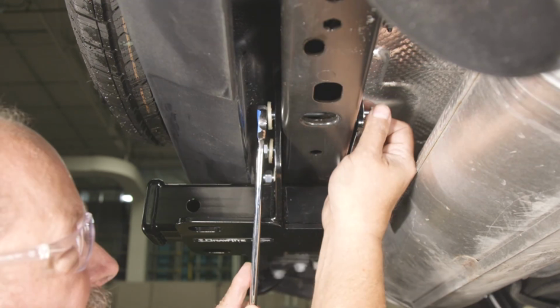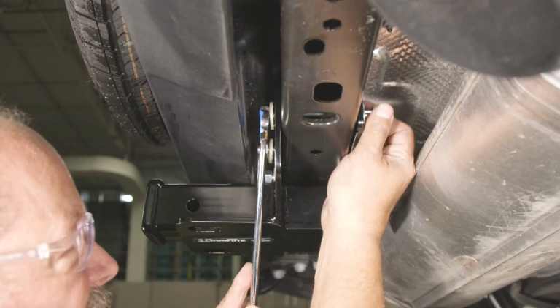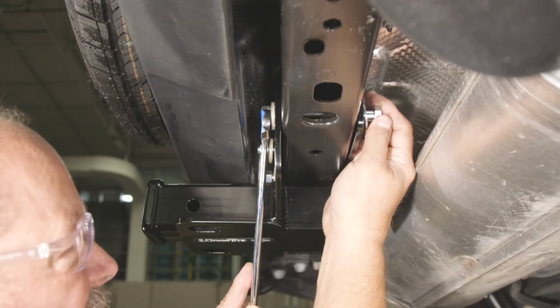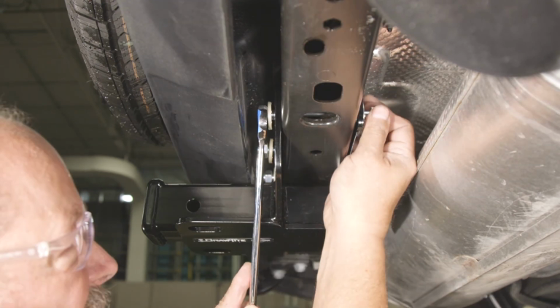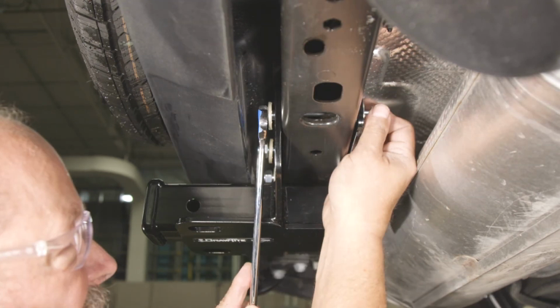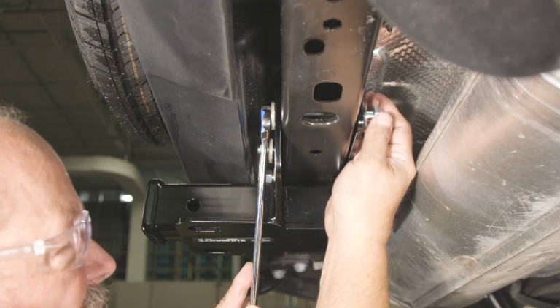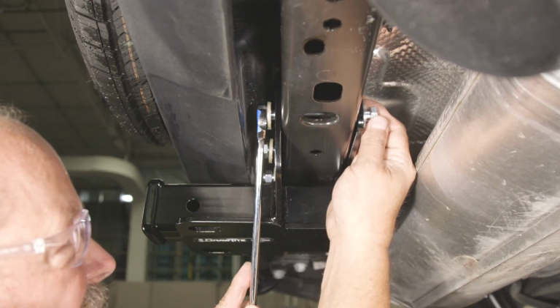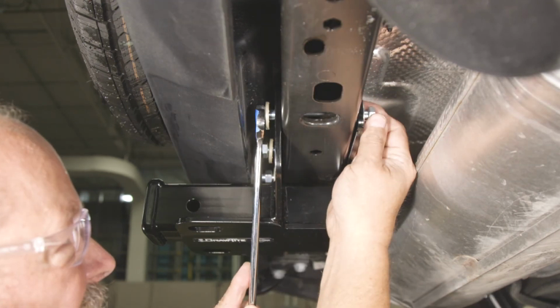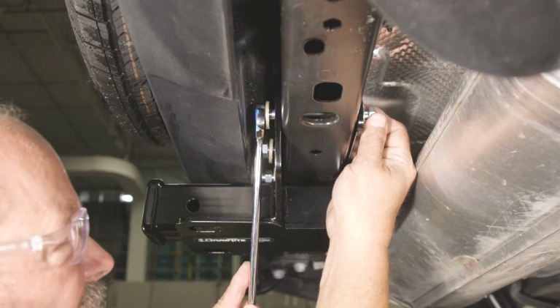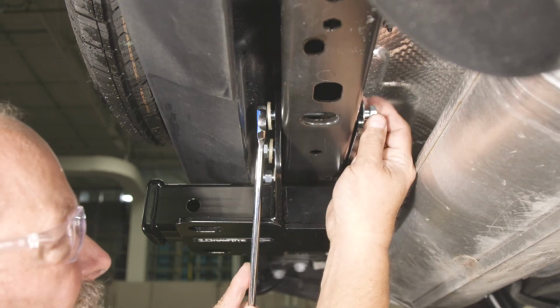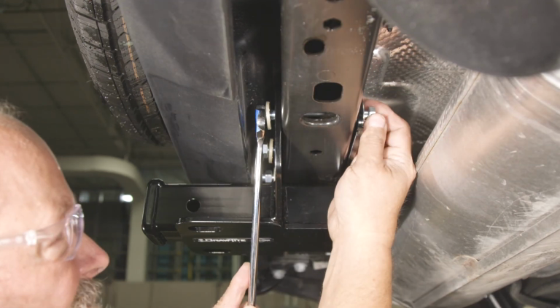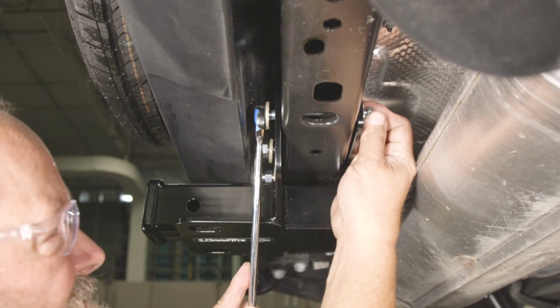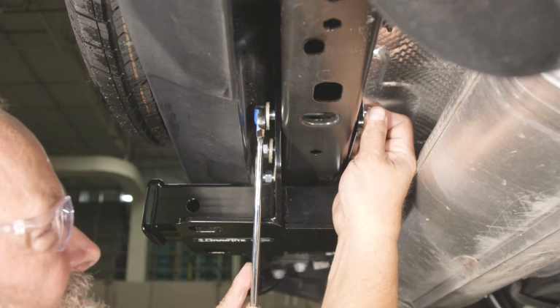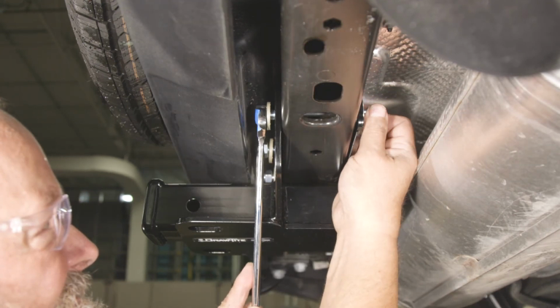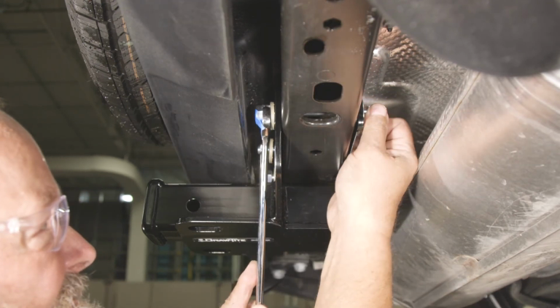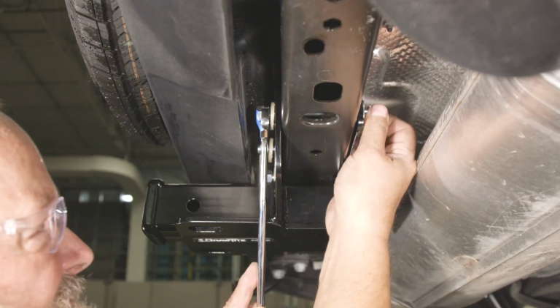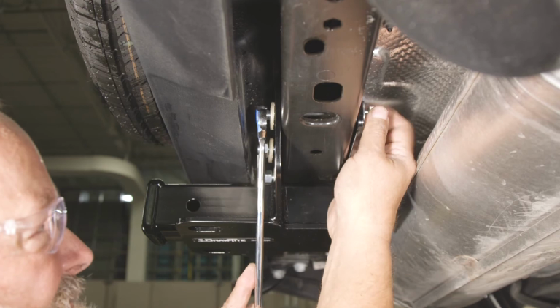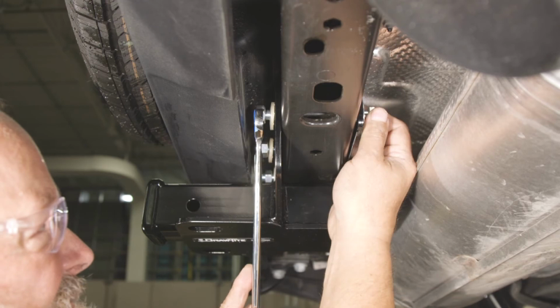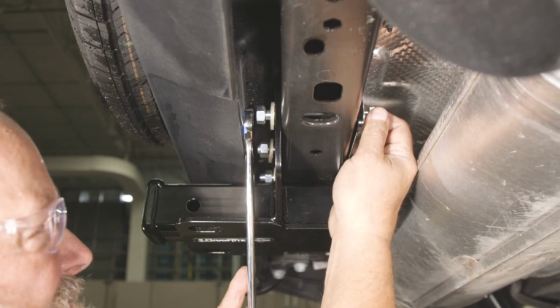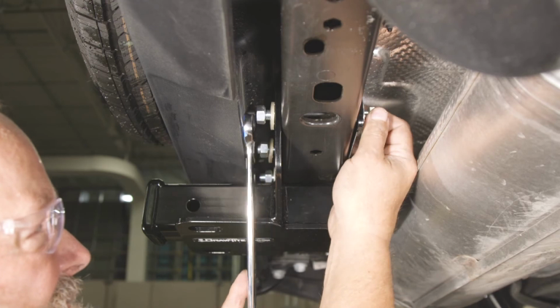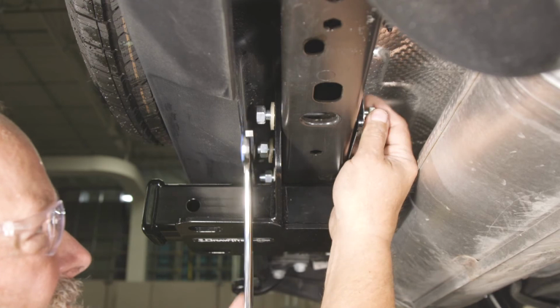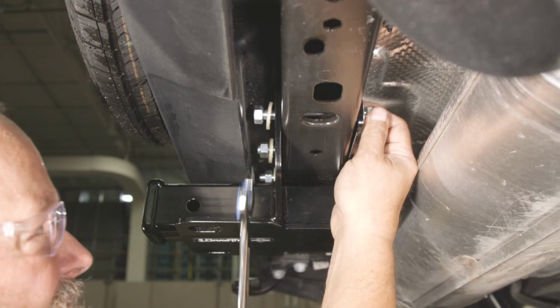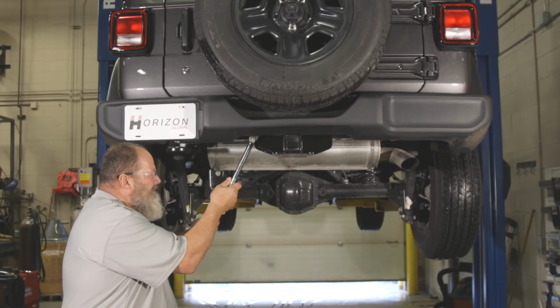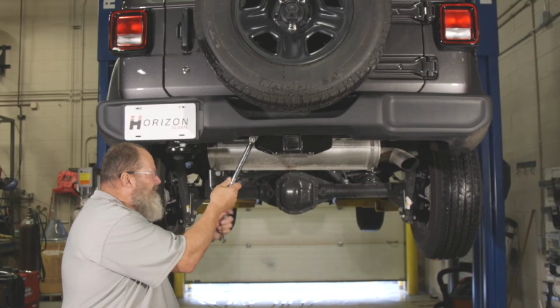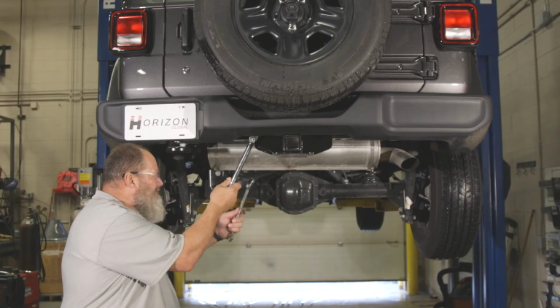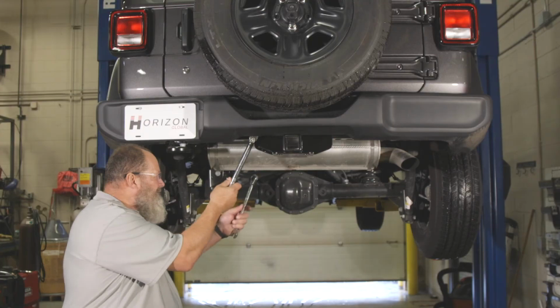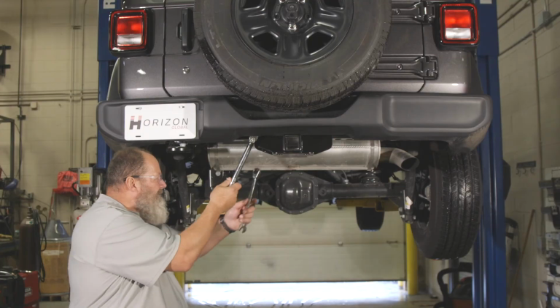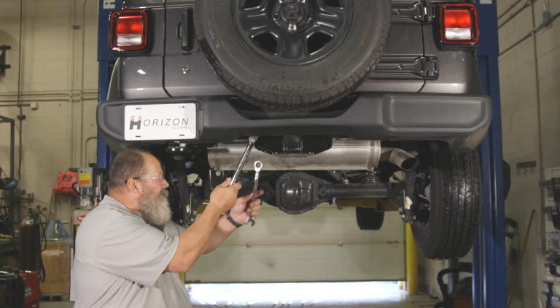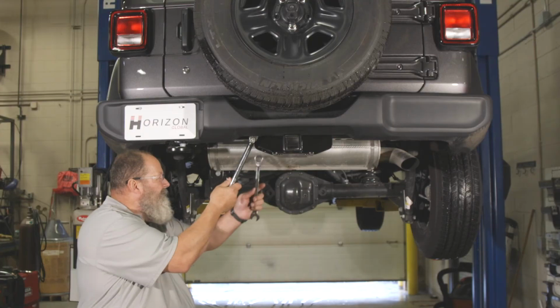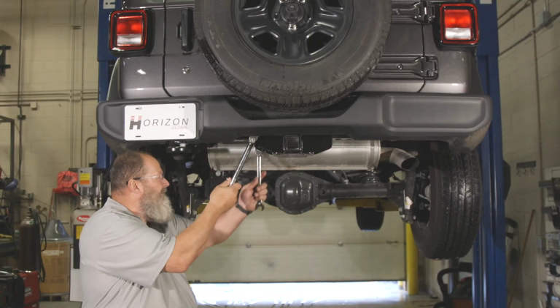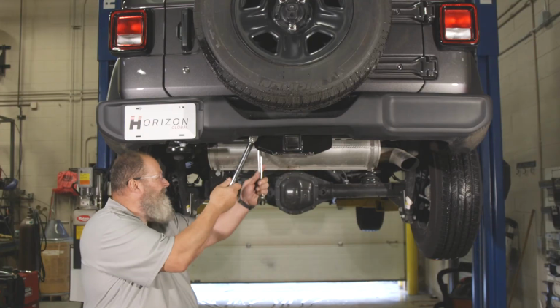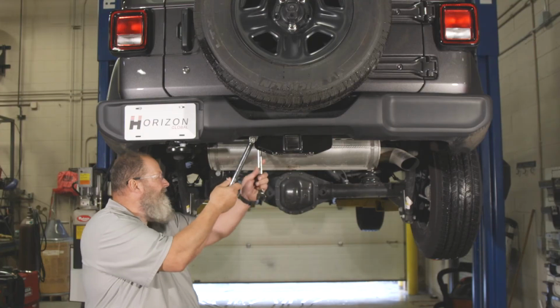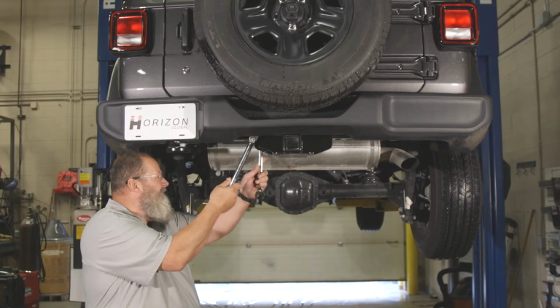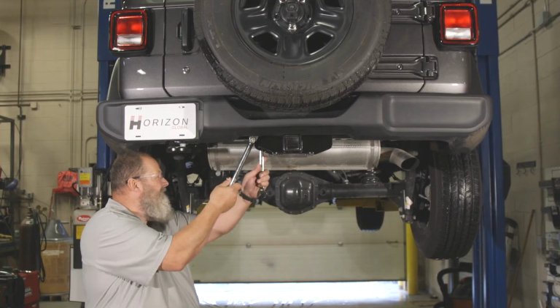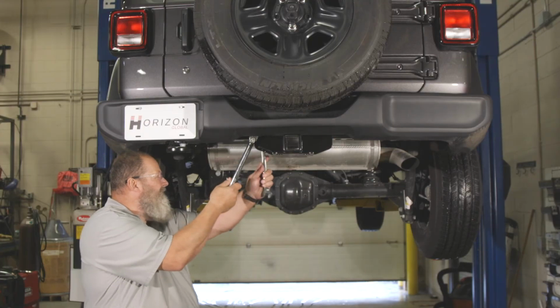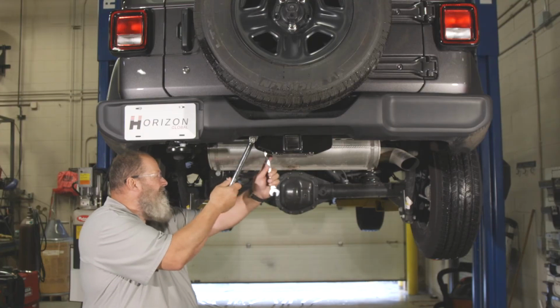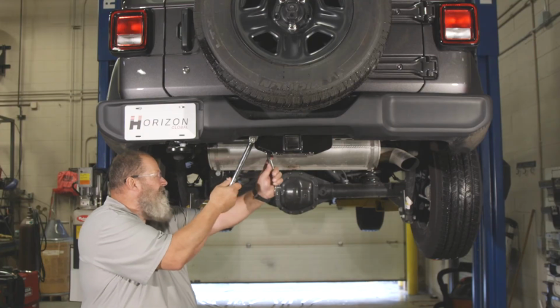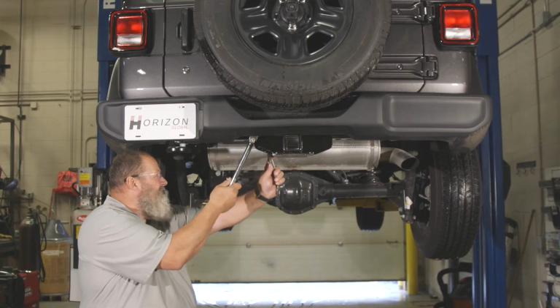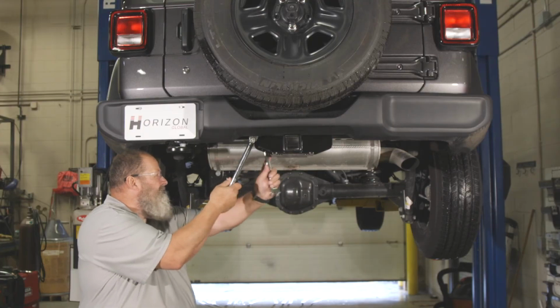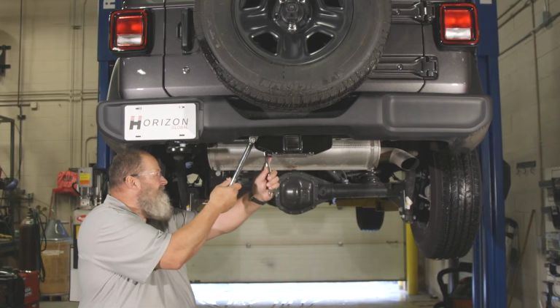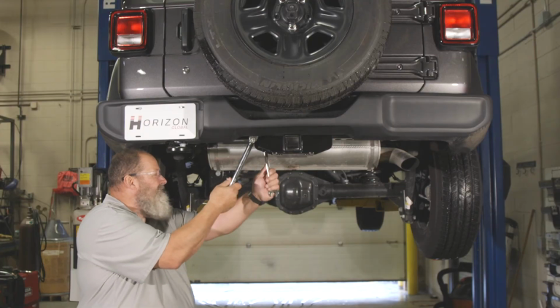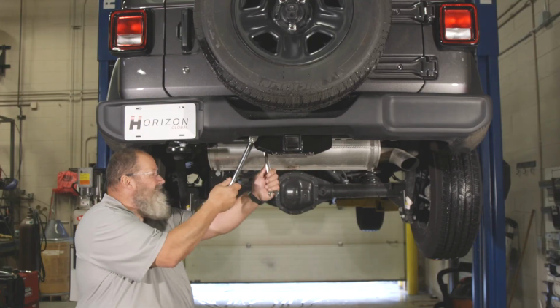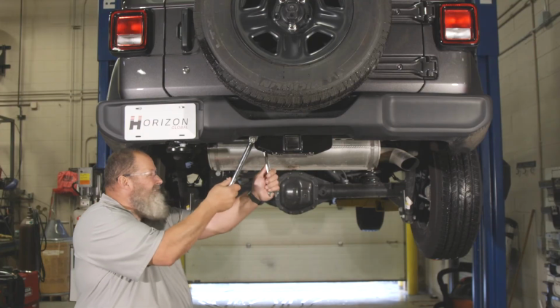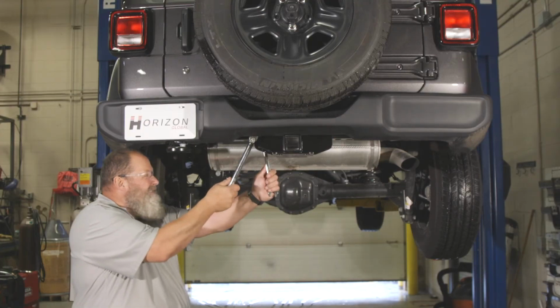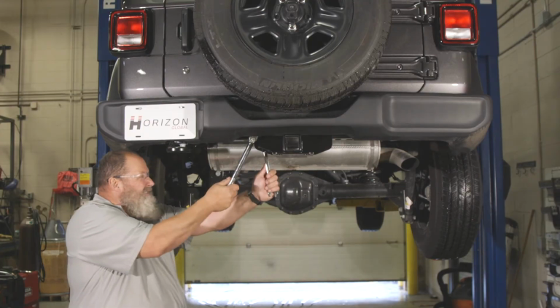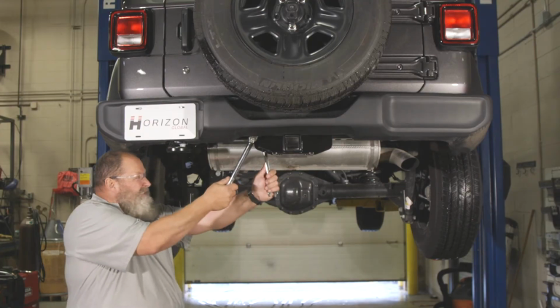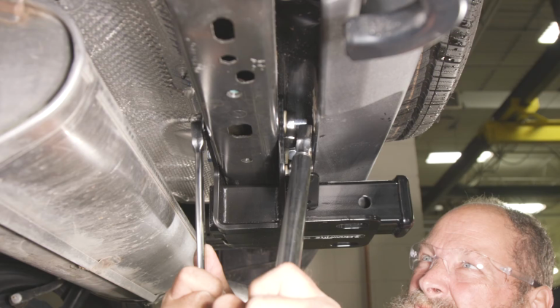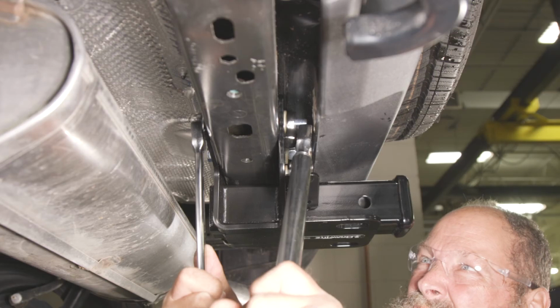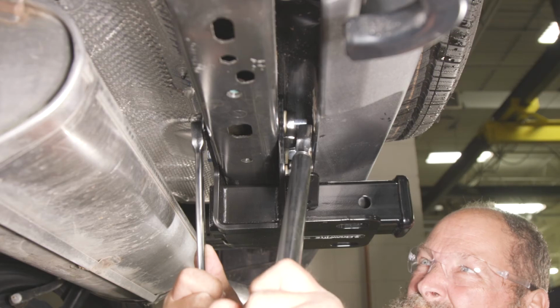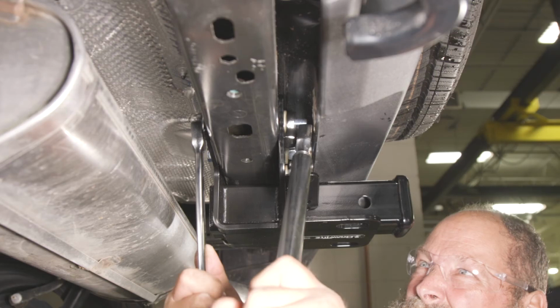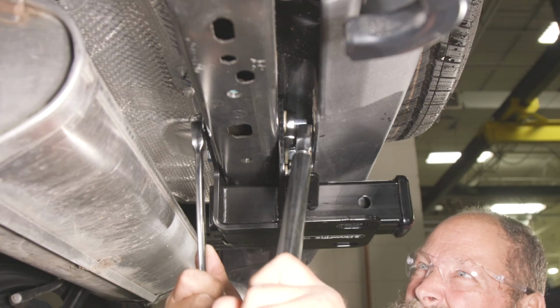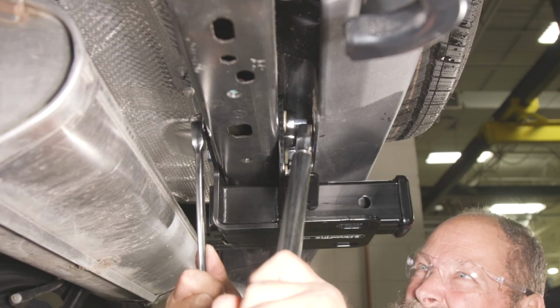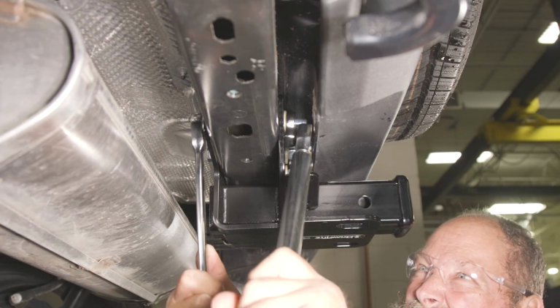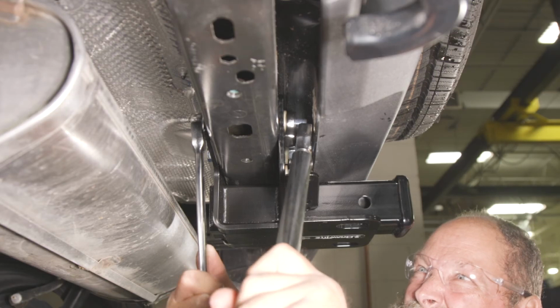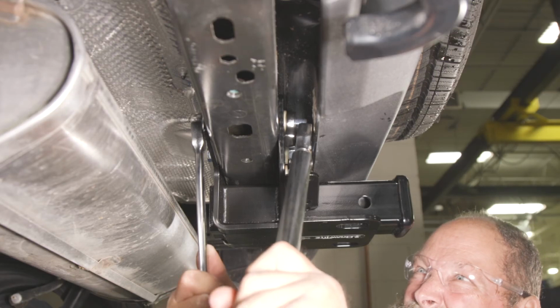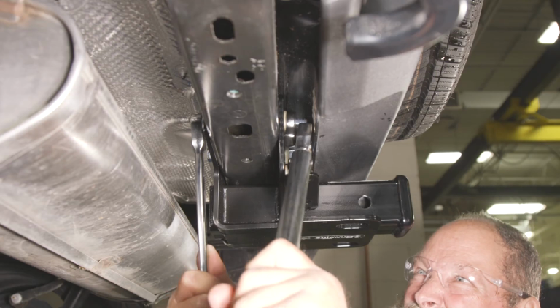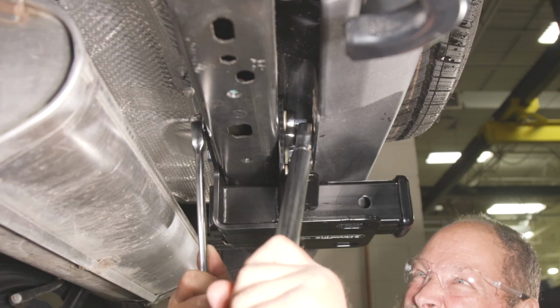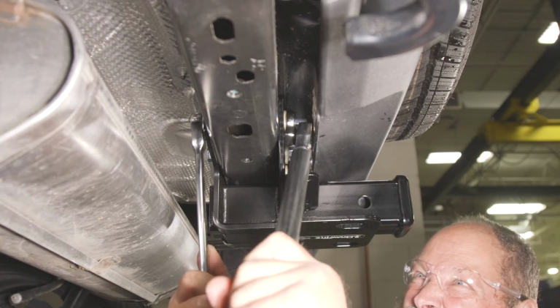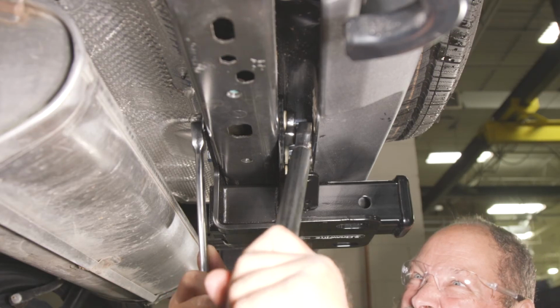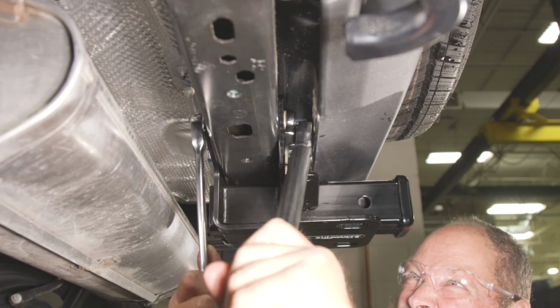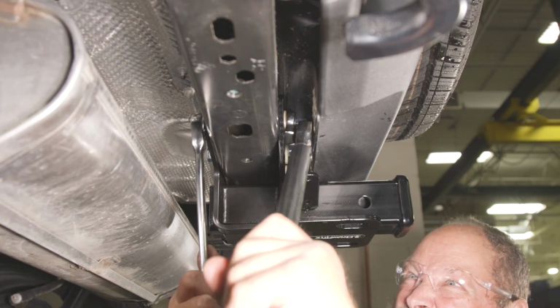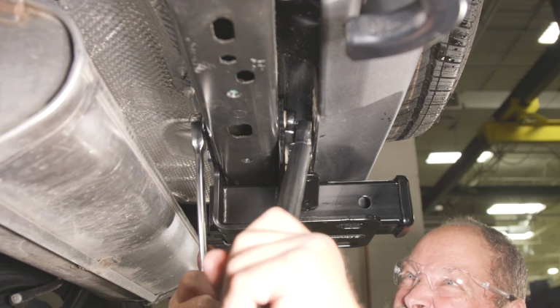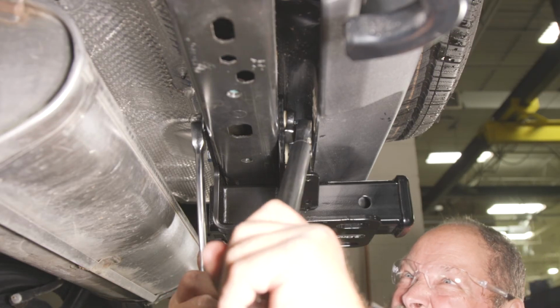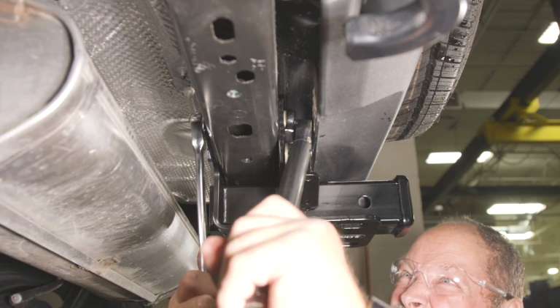After all the hardware has been secured, use a crow-foot wrench on a torque wrench to tighten the nut to 68 foot-pounds.